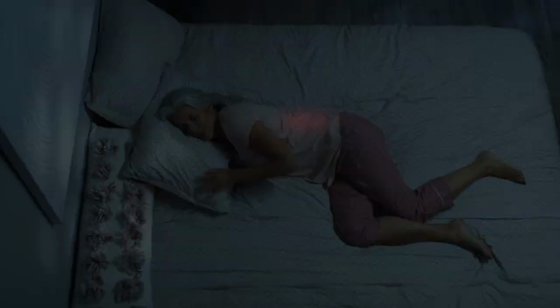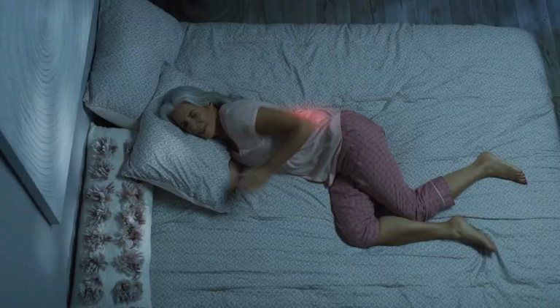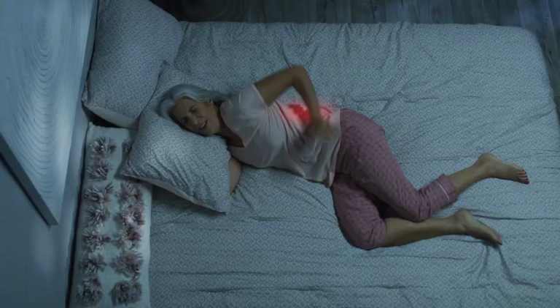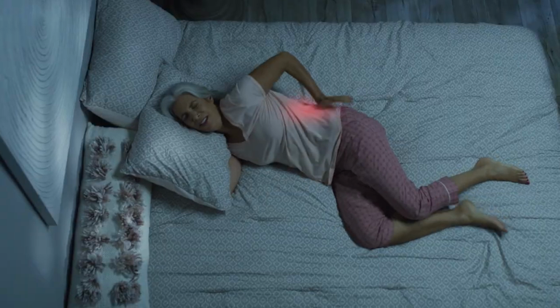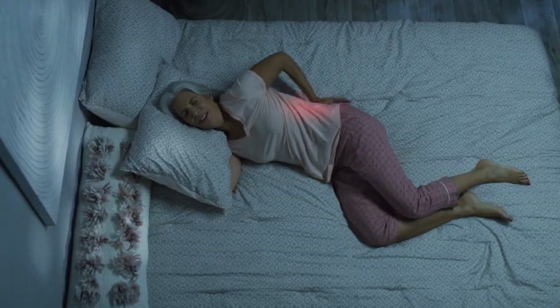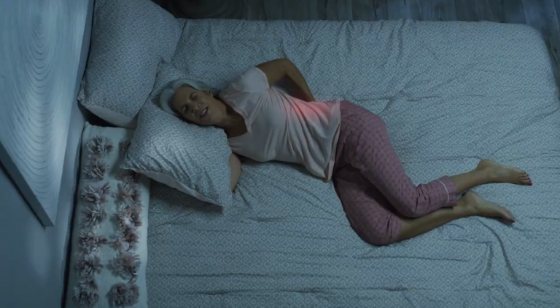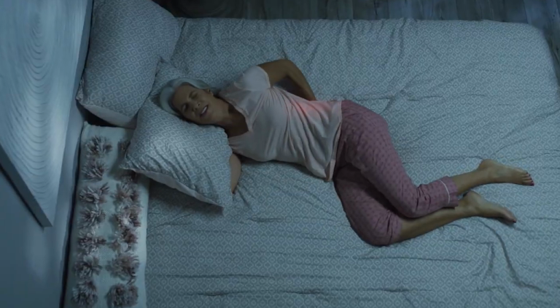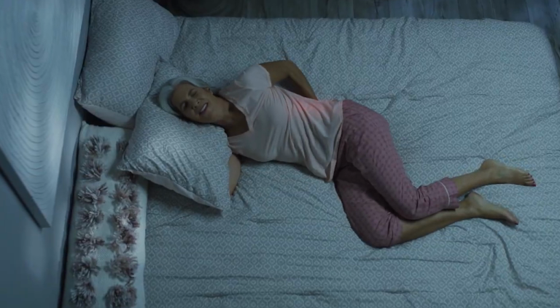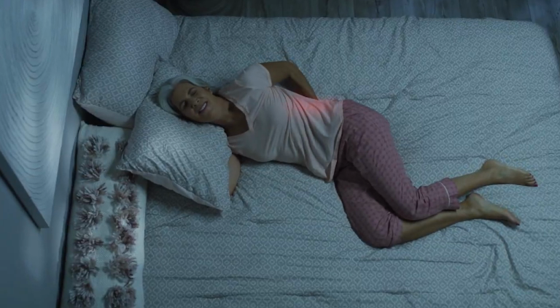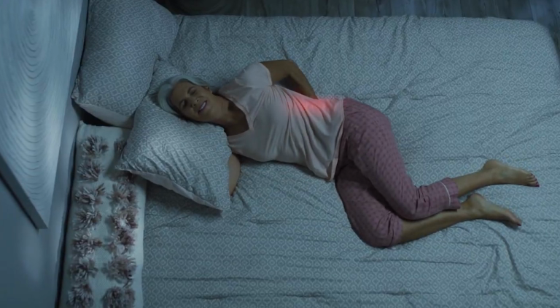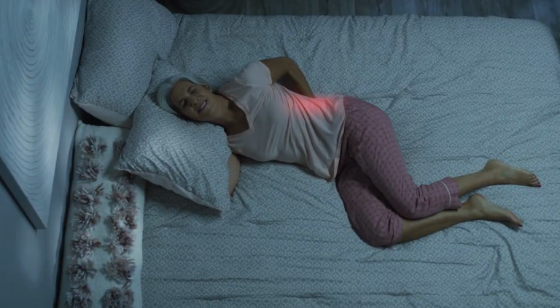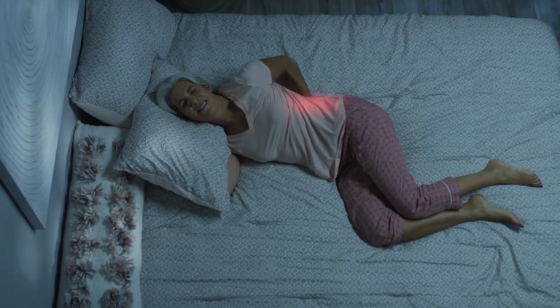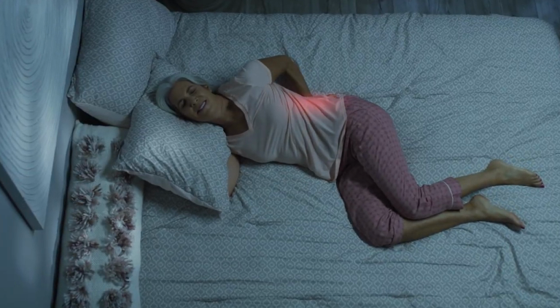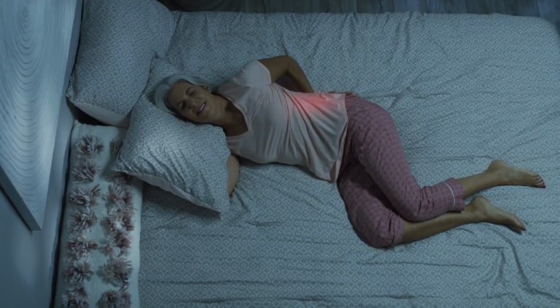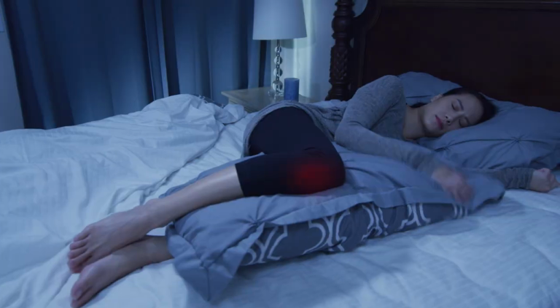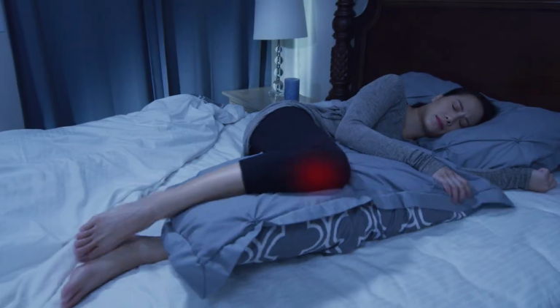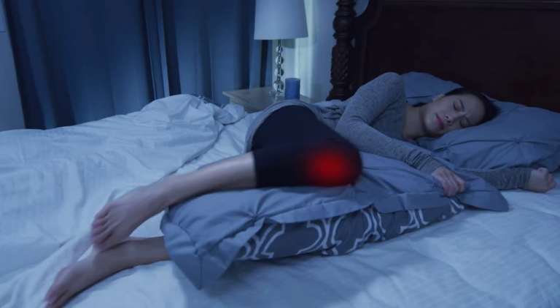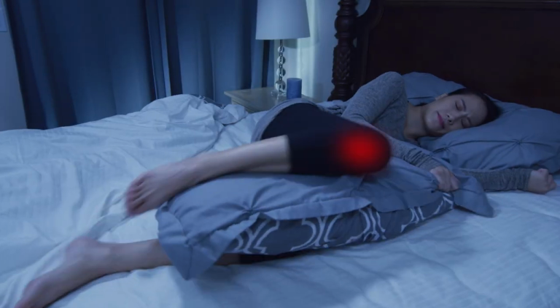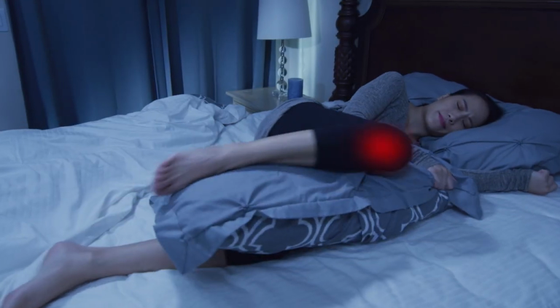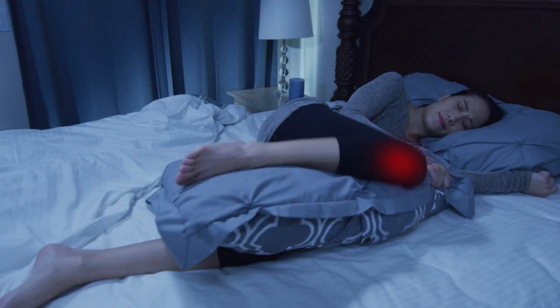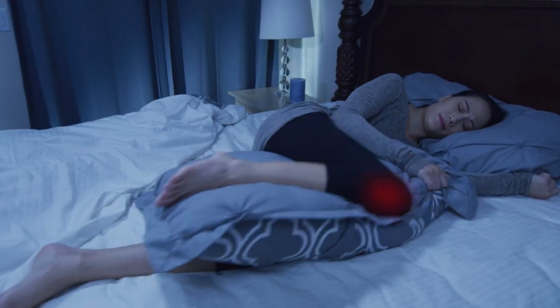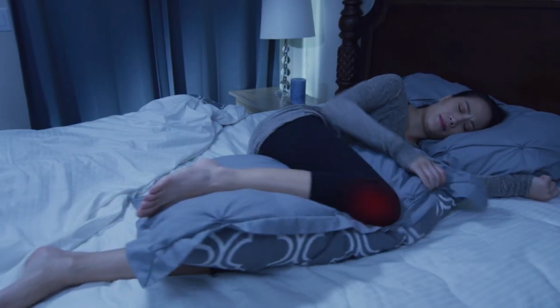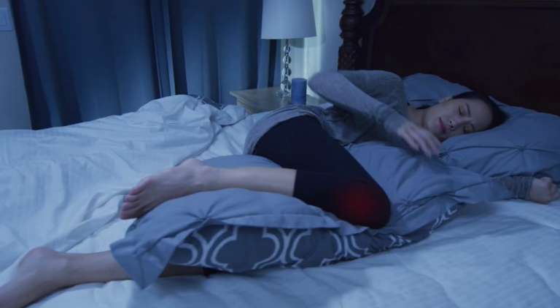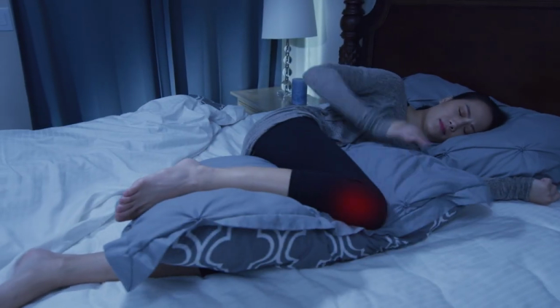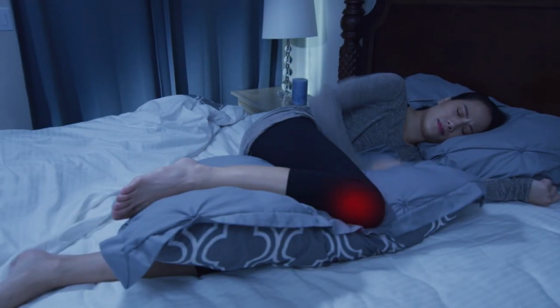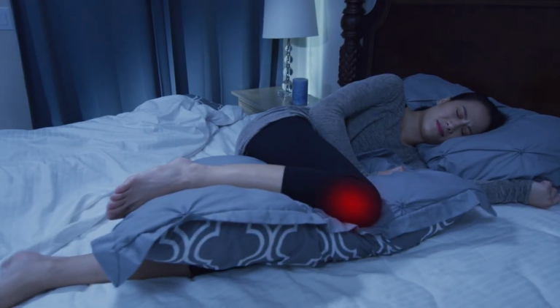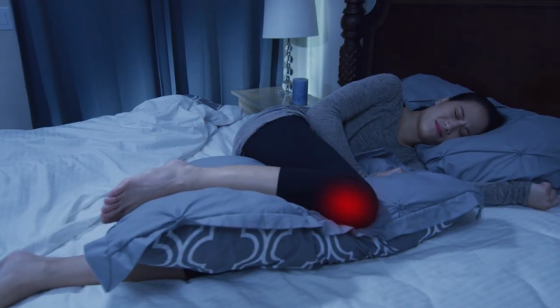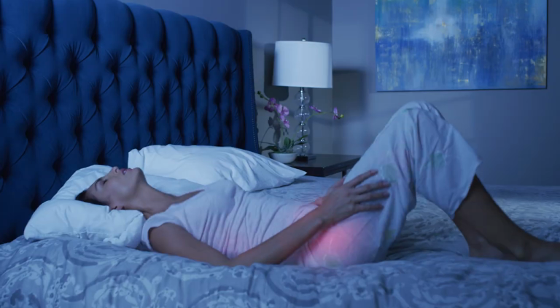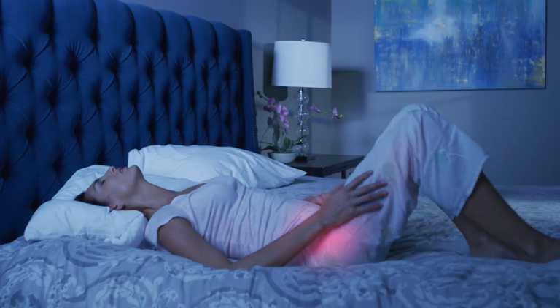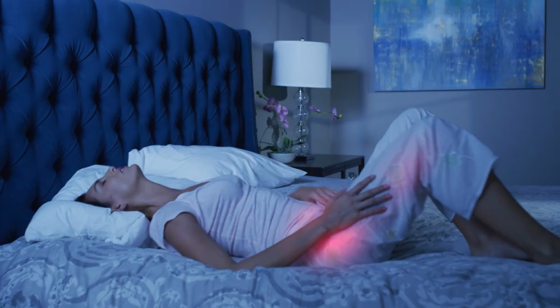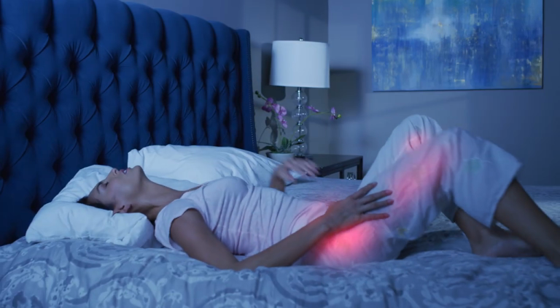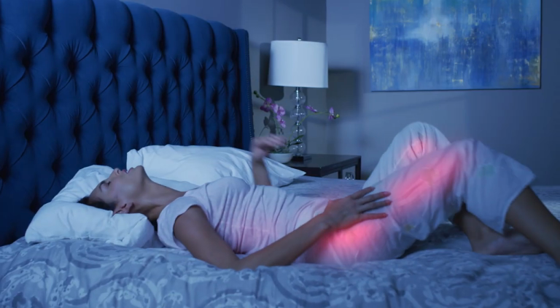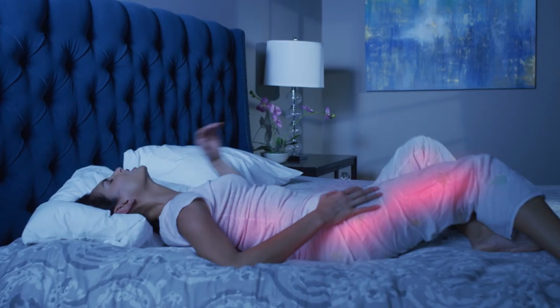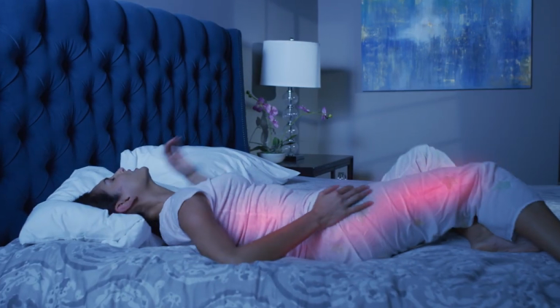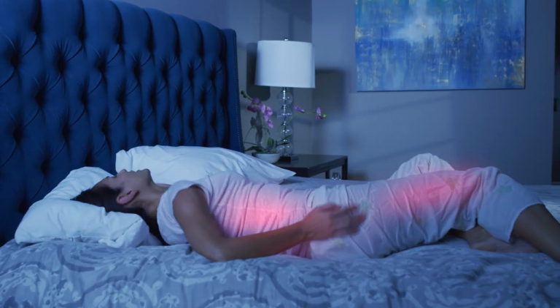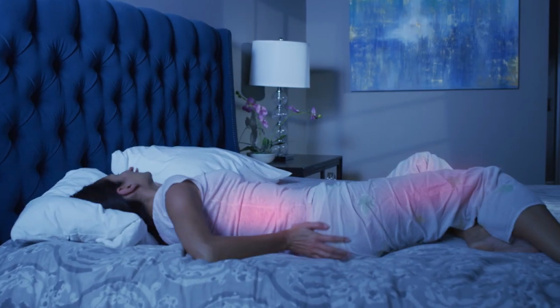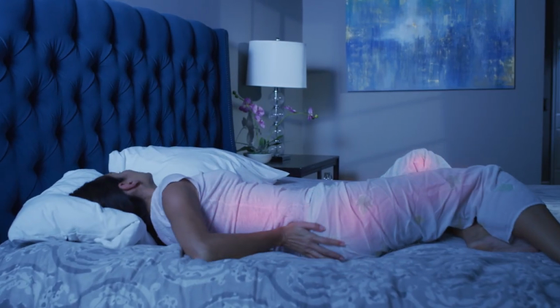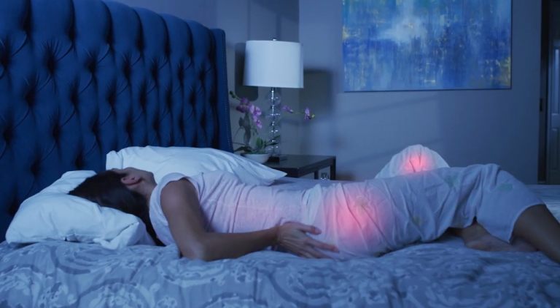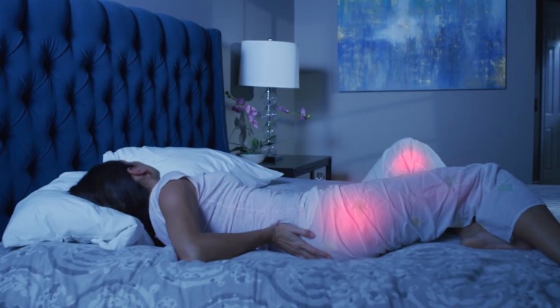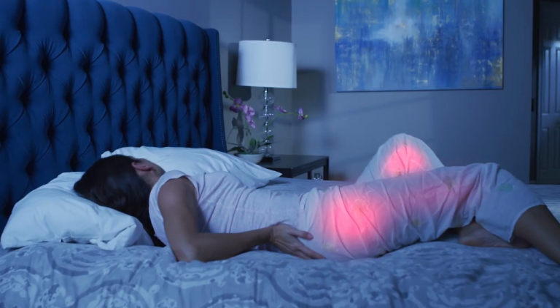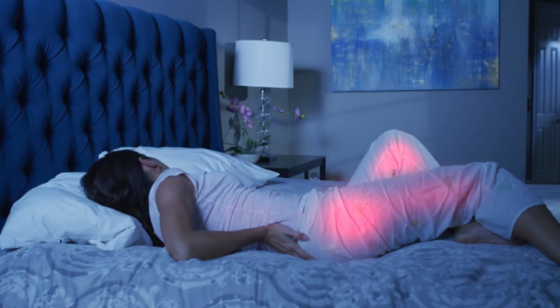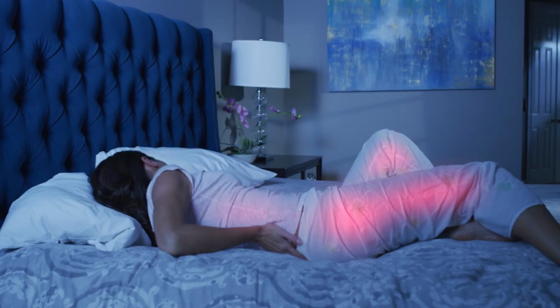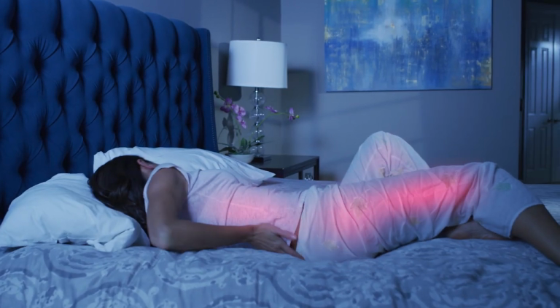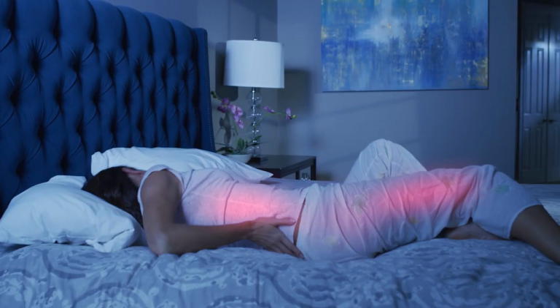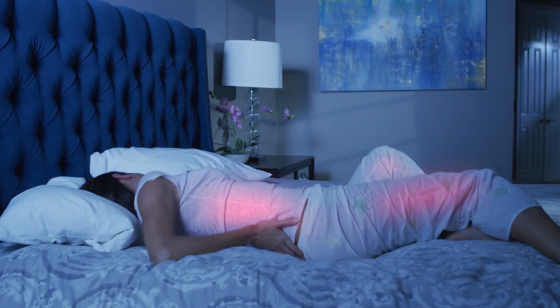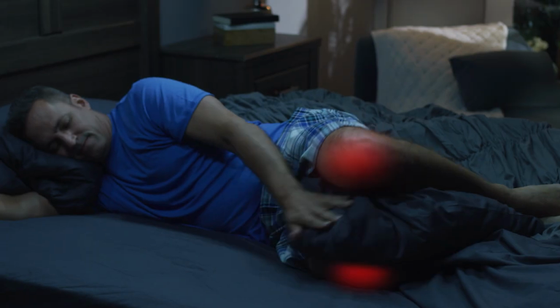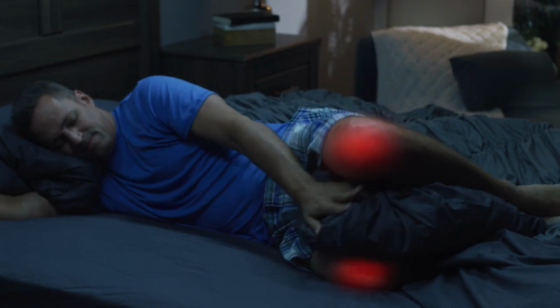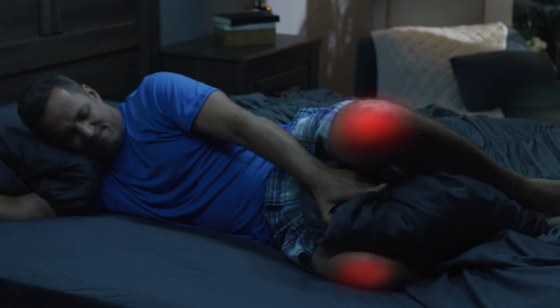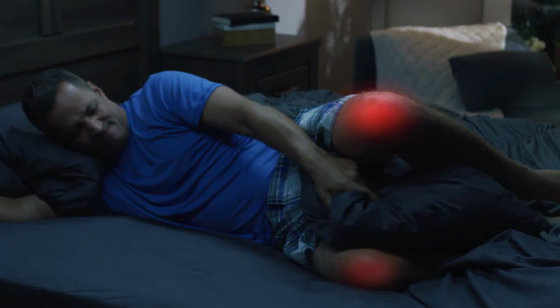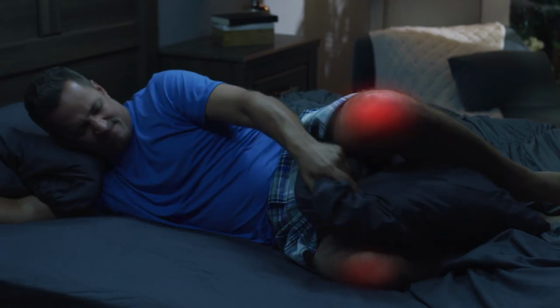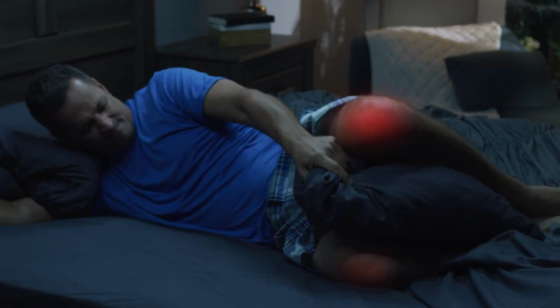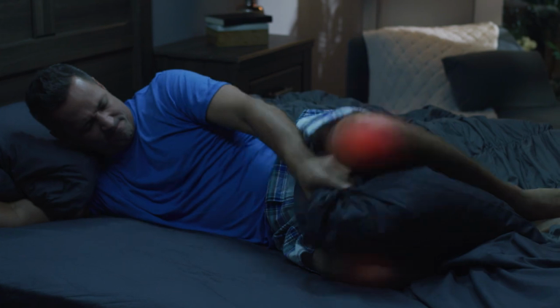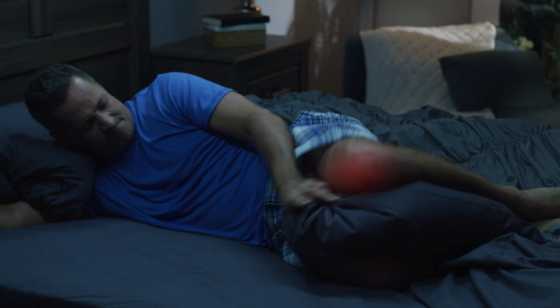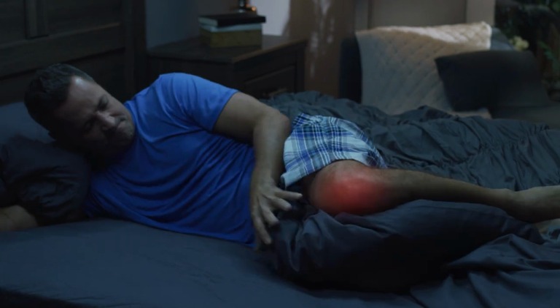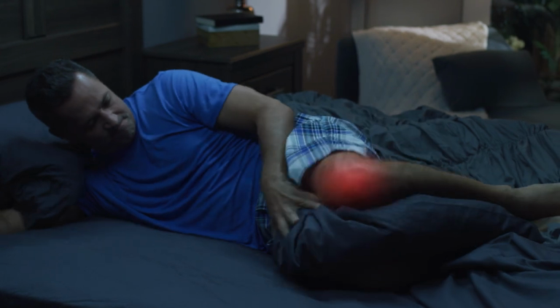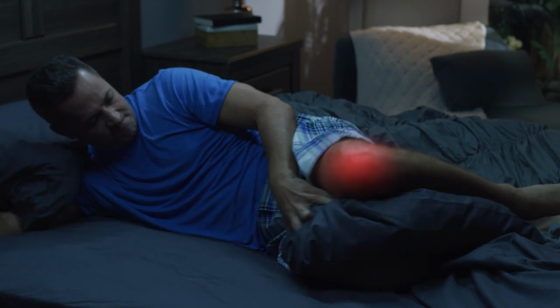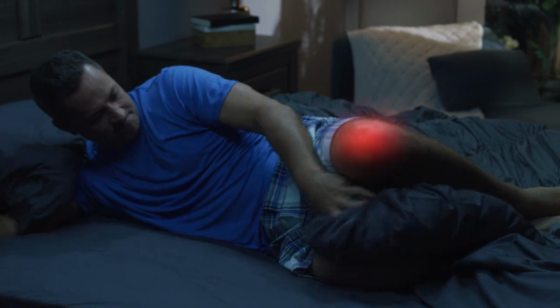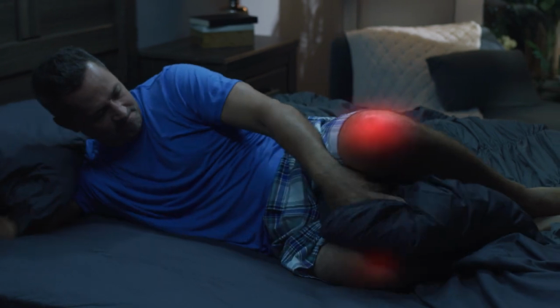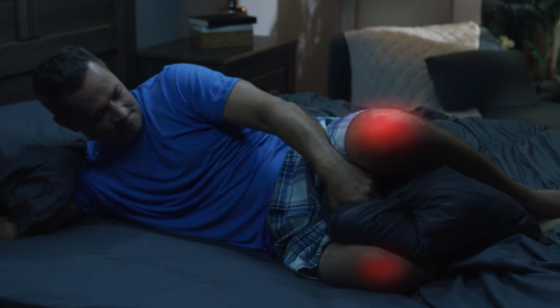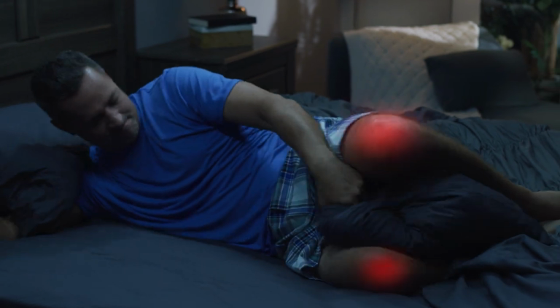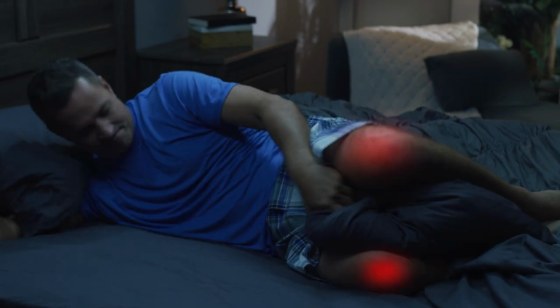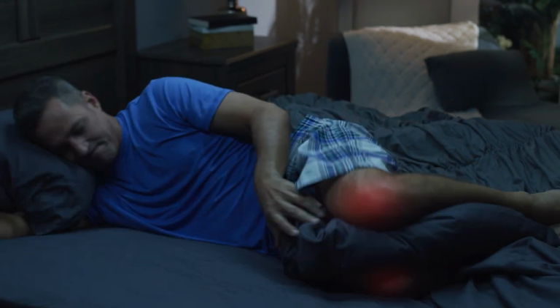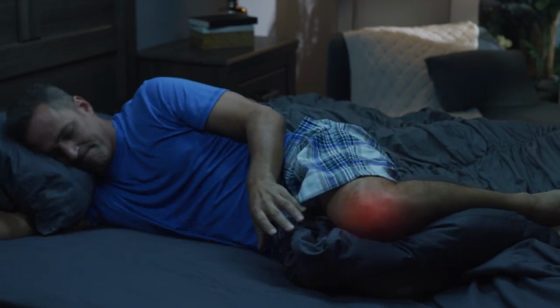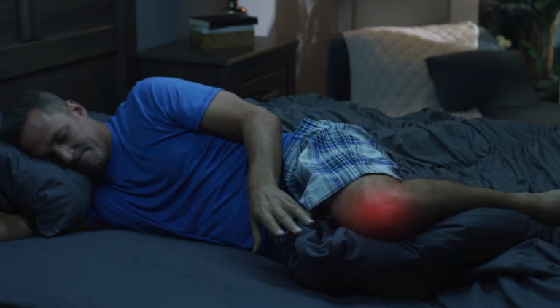When you lay down to sleep, does pain in your knees, legs, hips, and back get amplified so you can't get any relief?